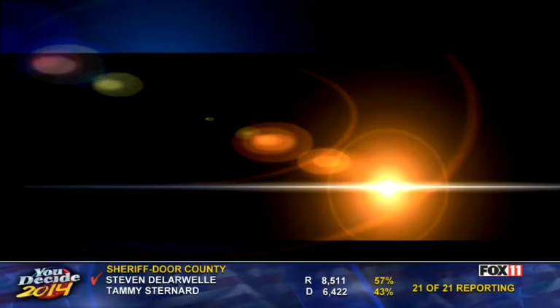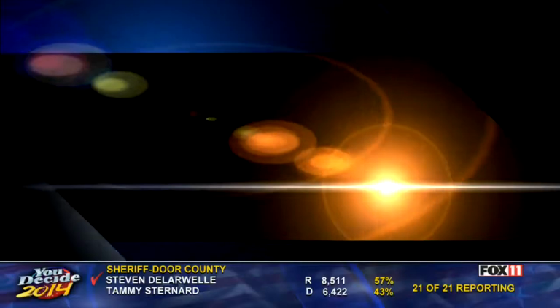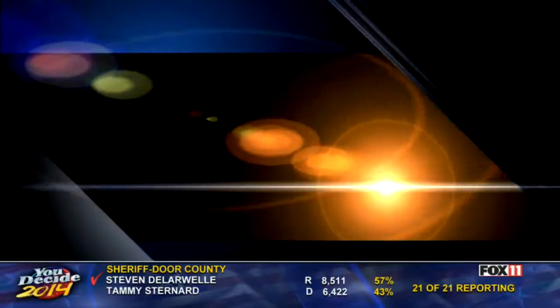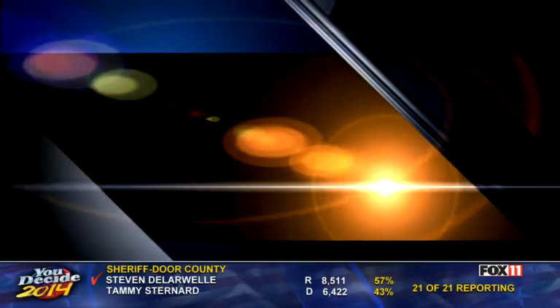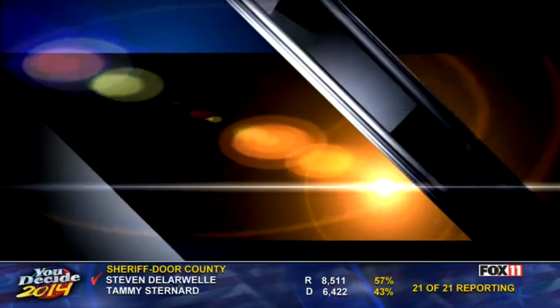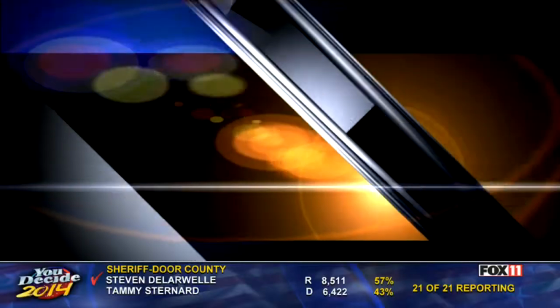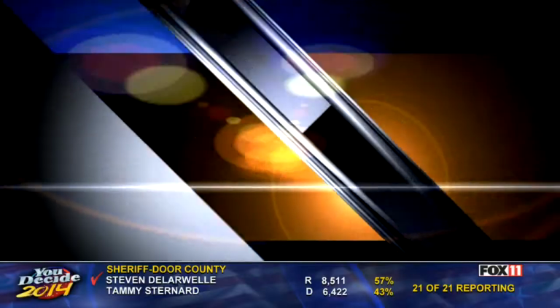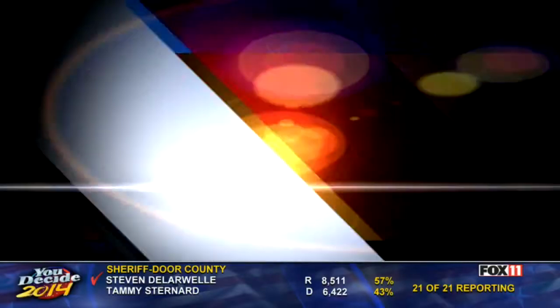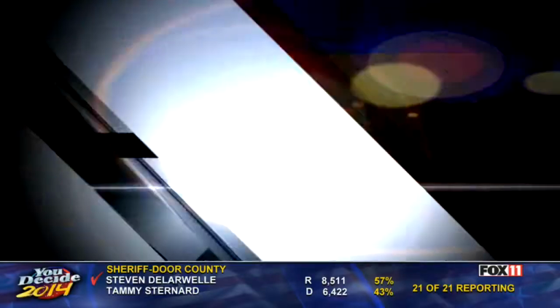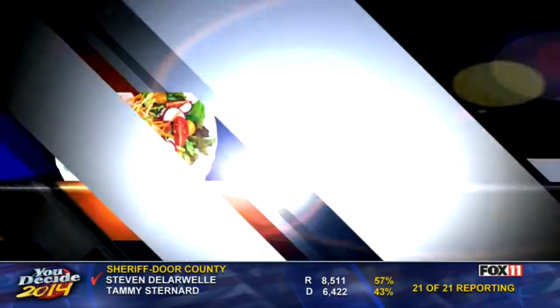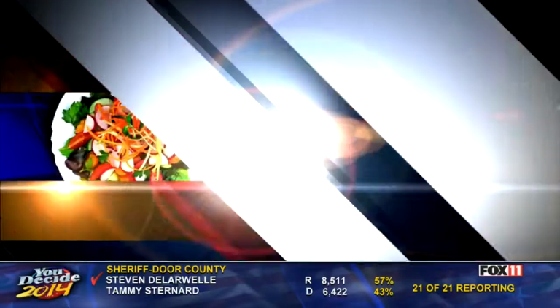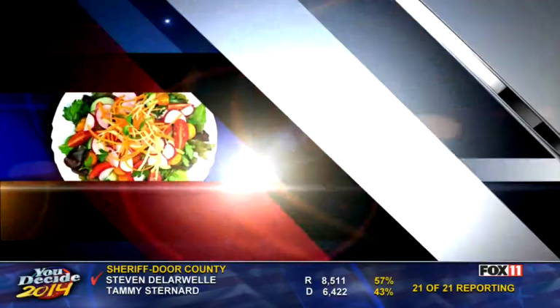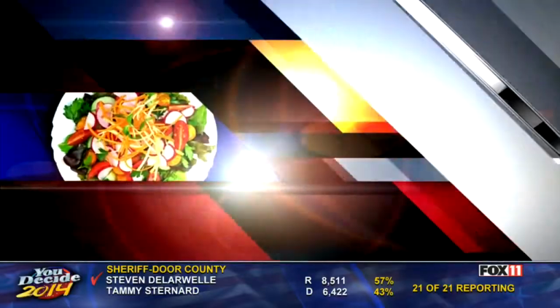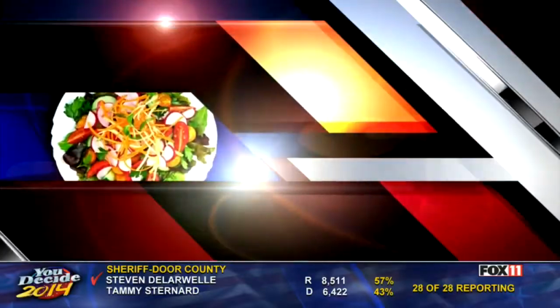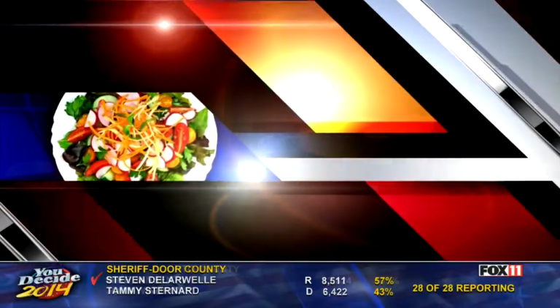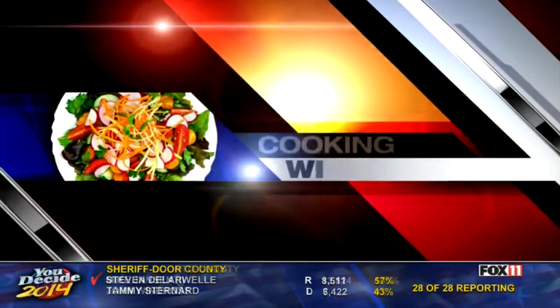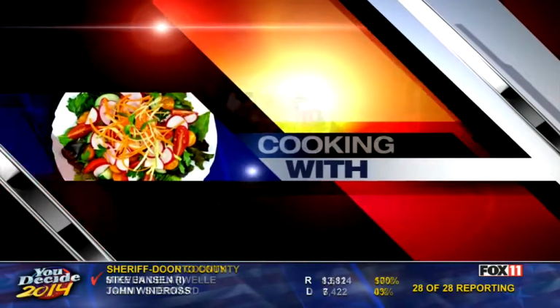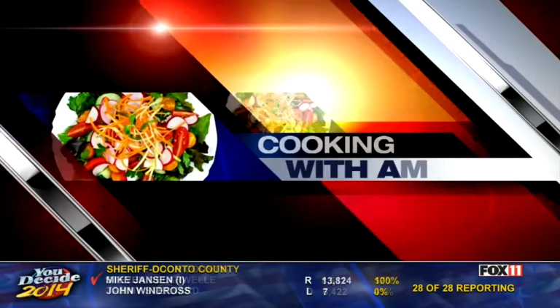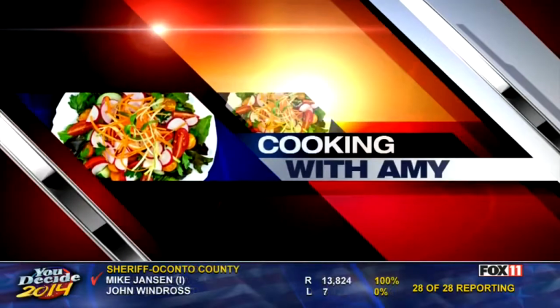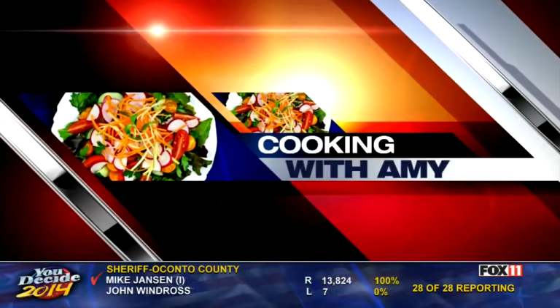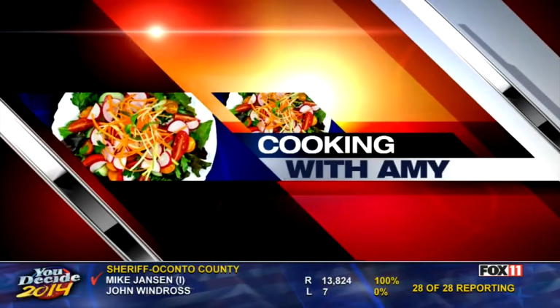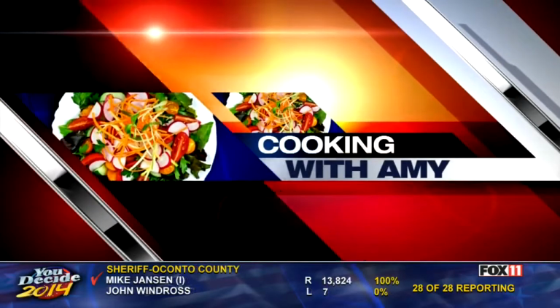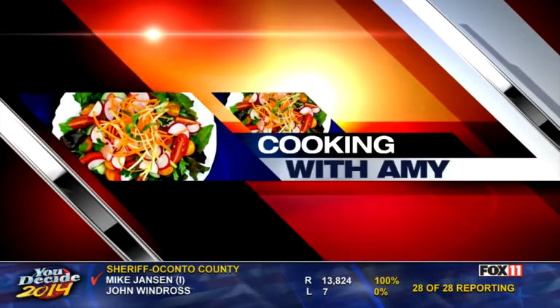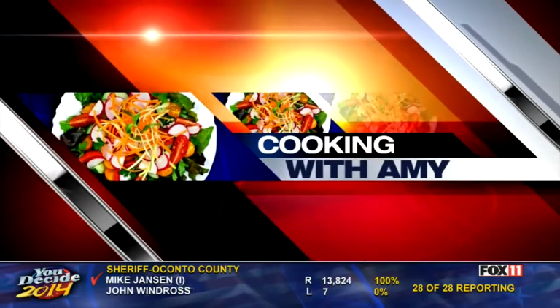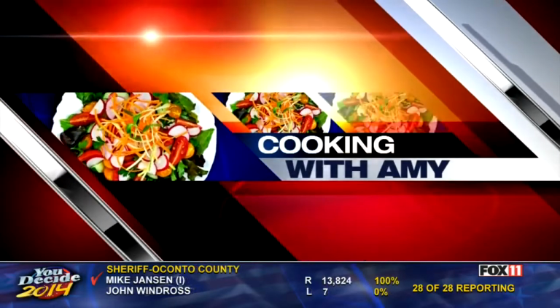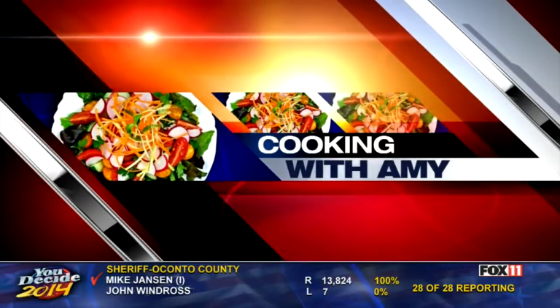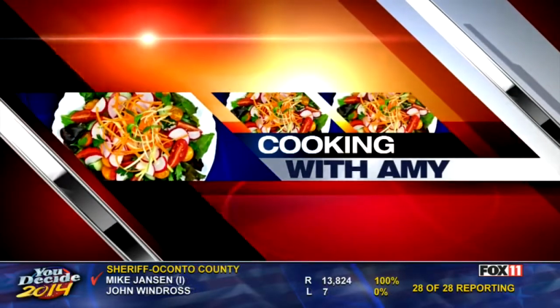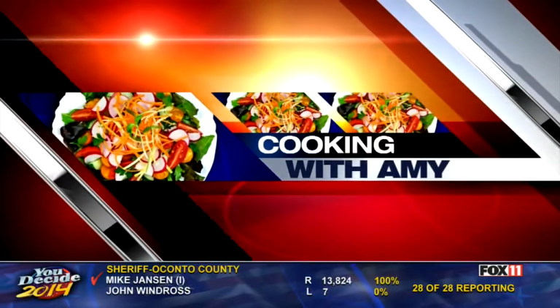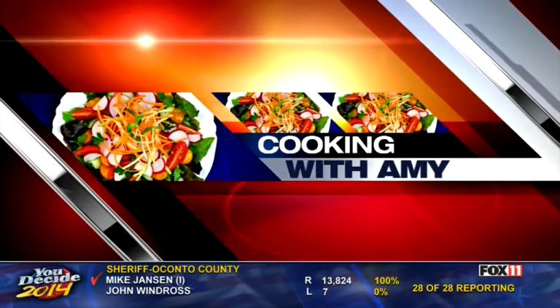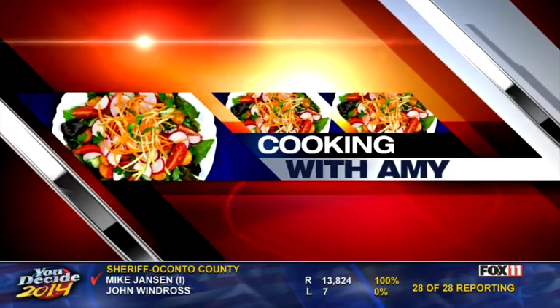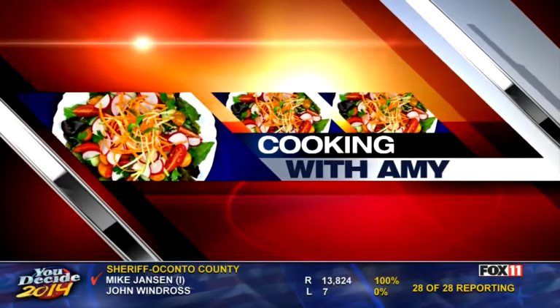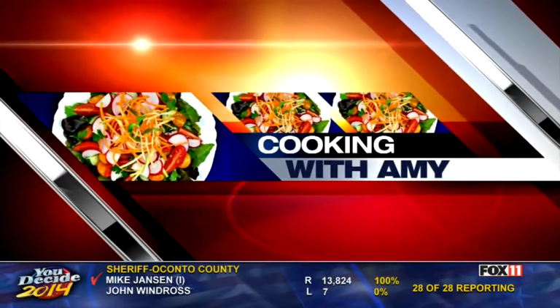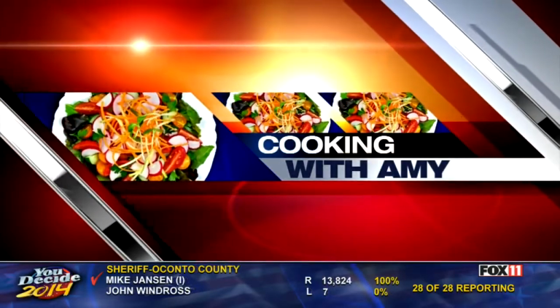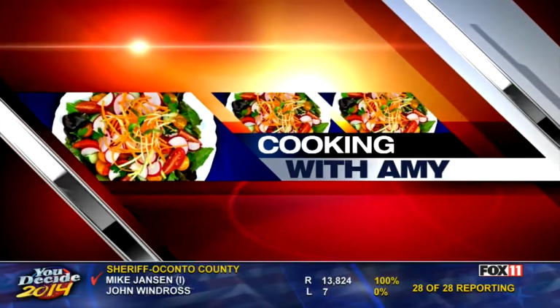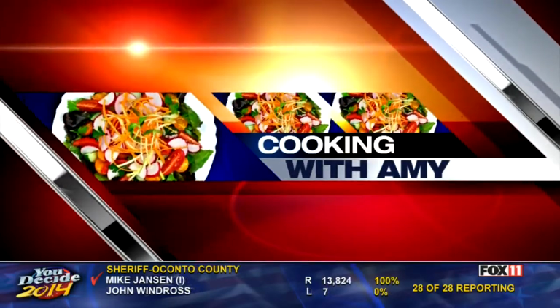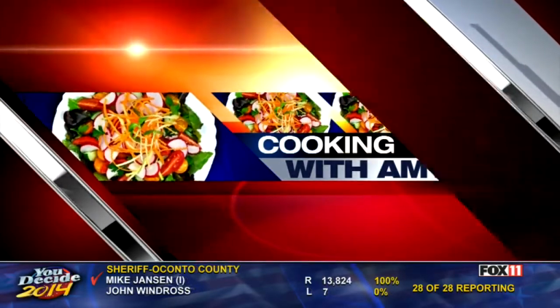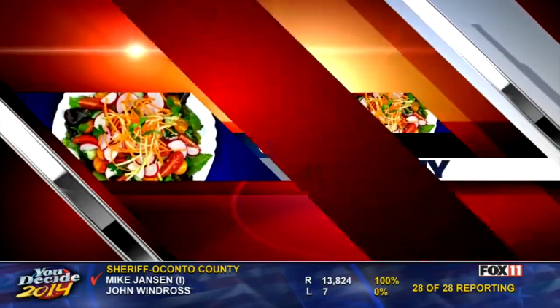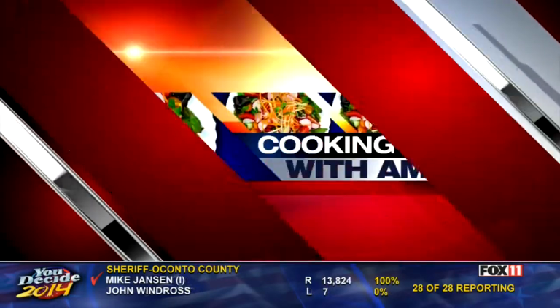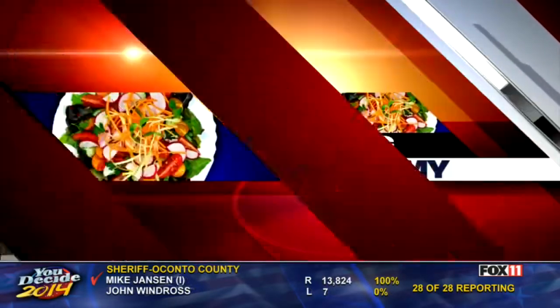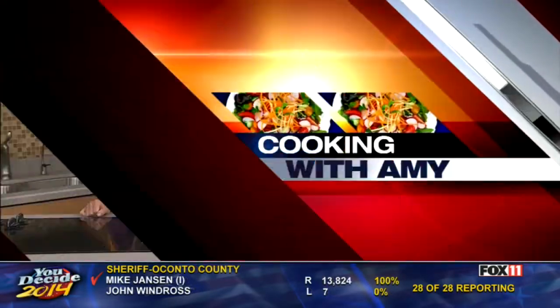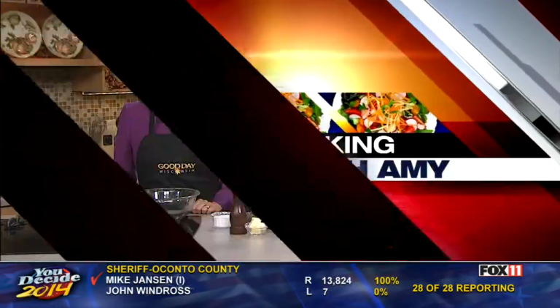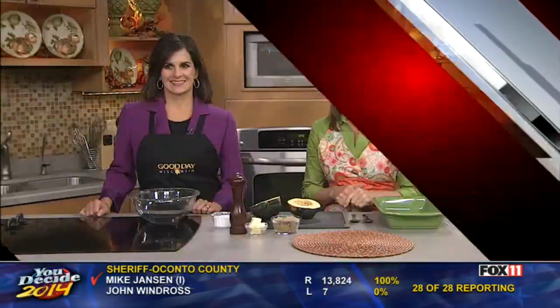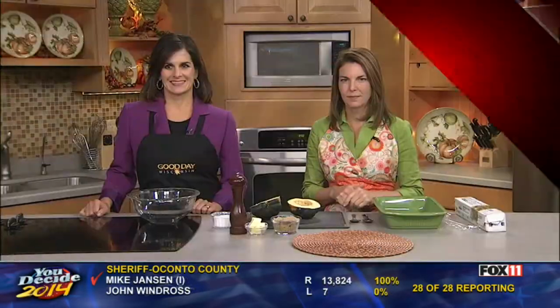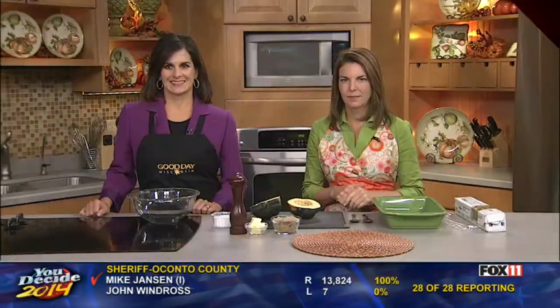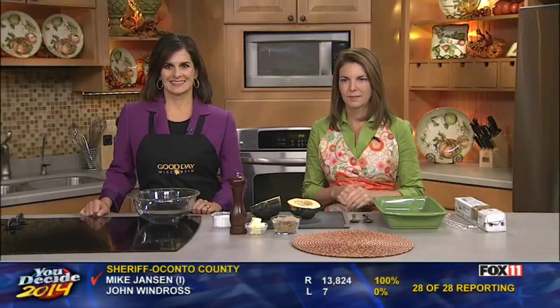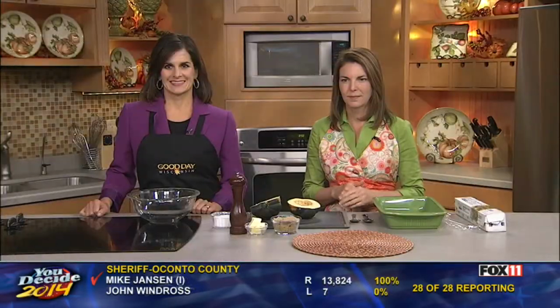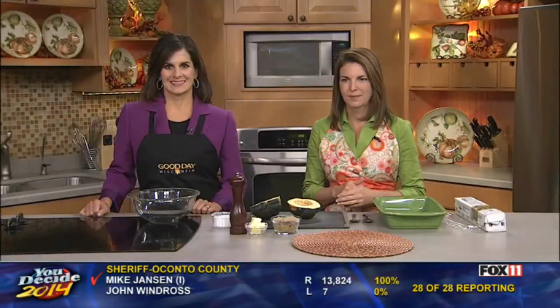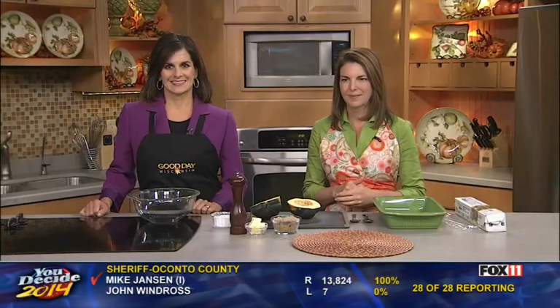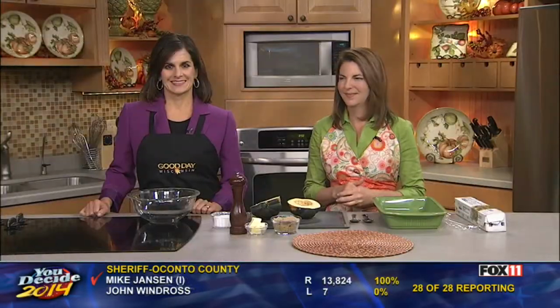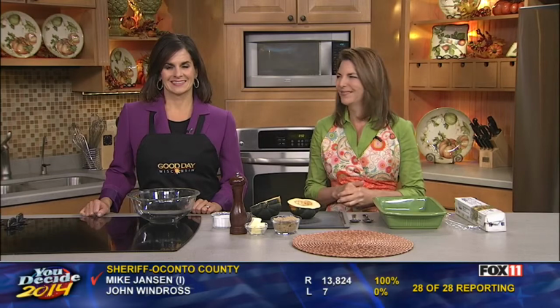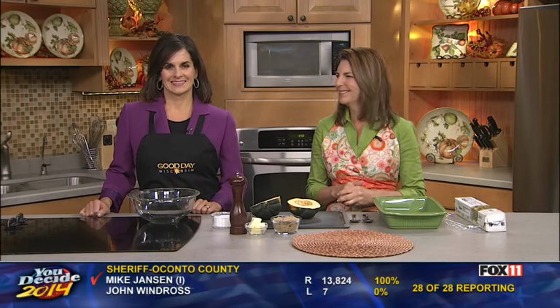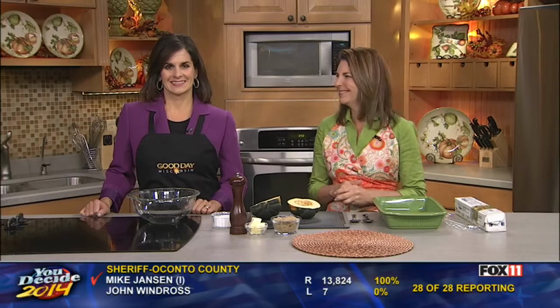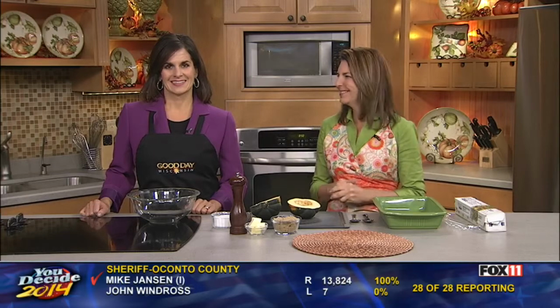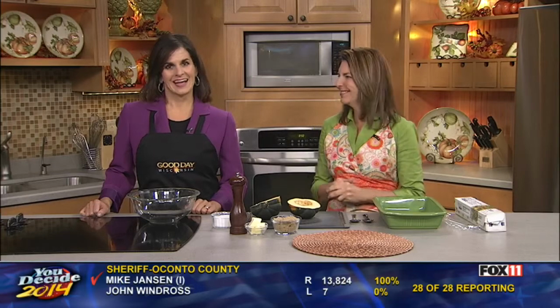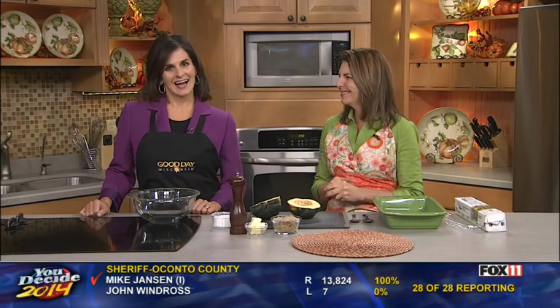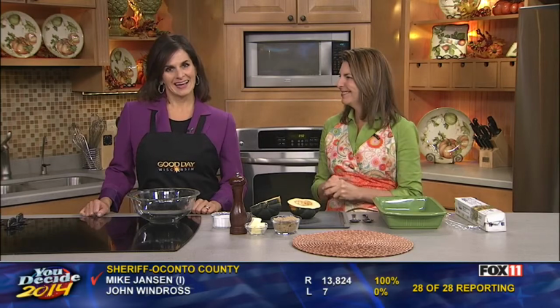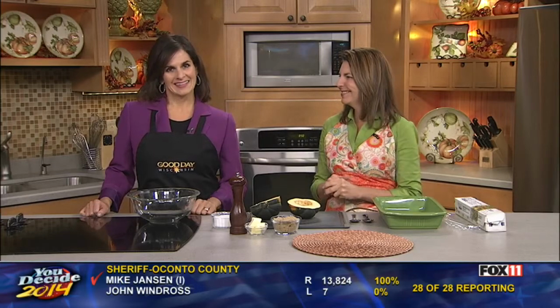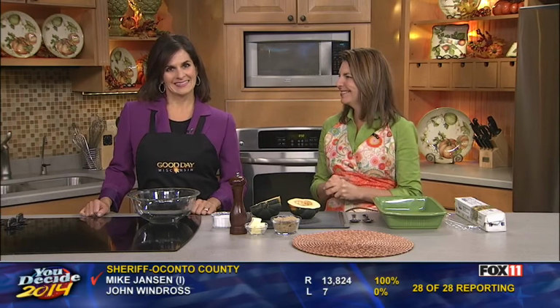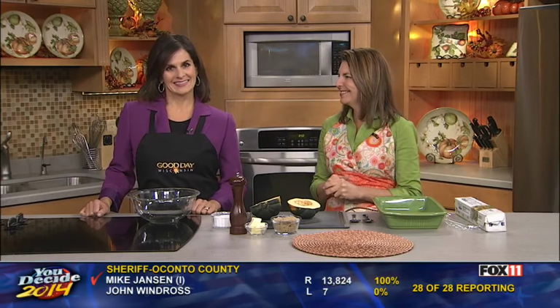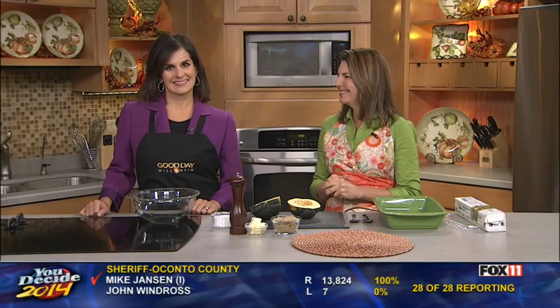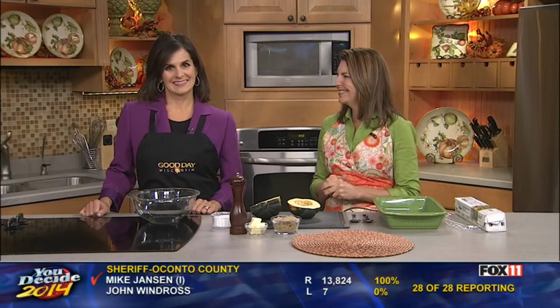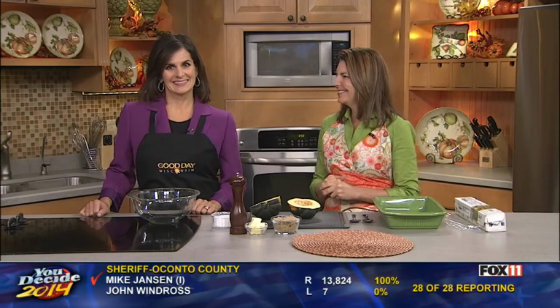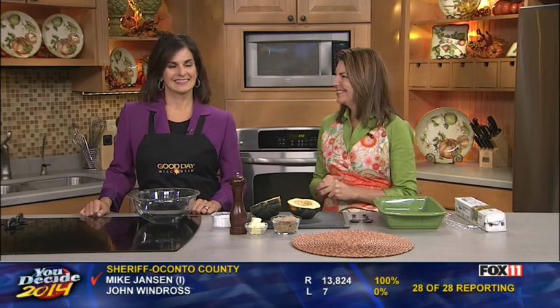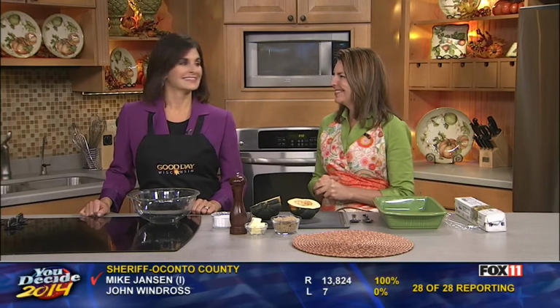Let's get cooking, cooking with Amy. Let's get cooking.